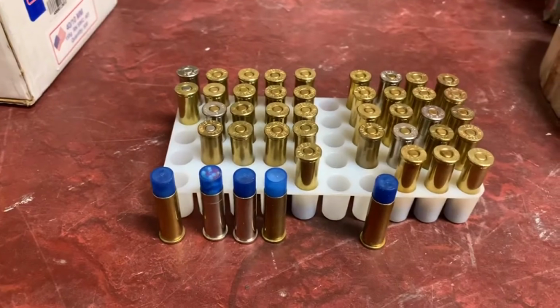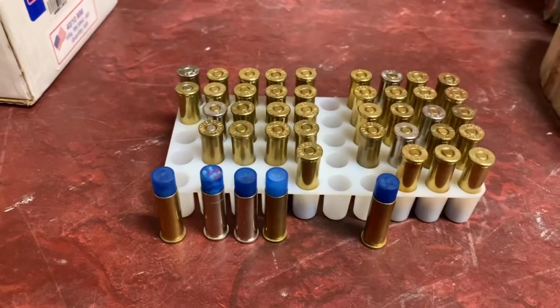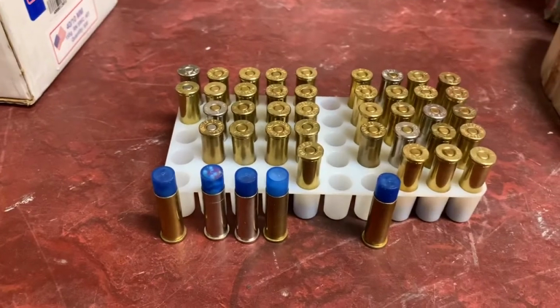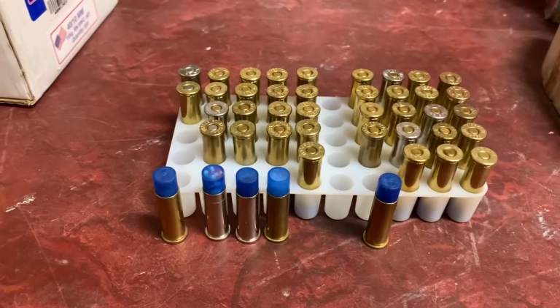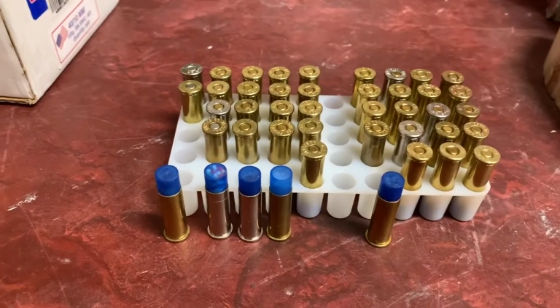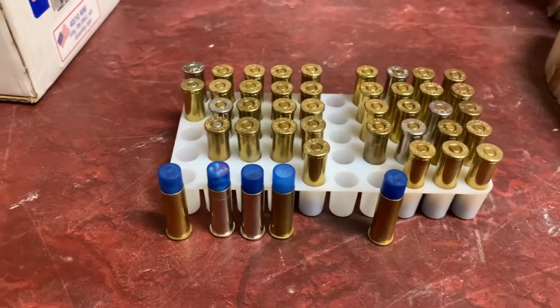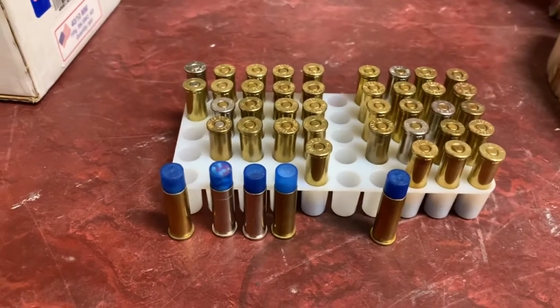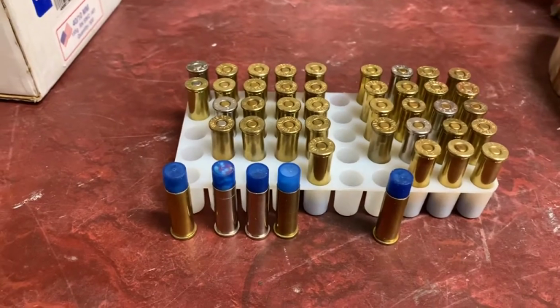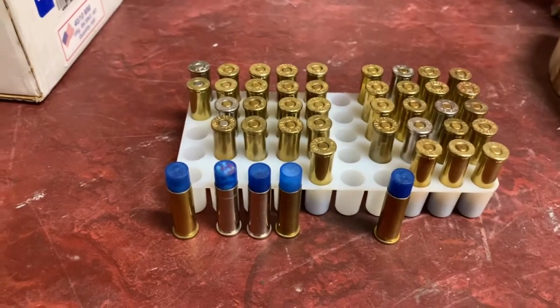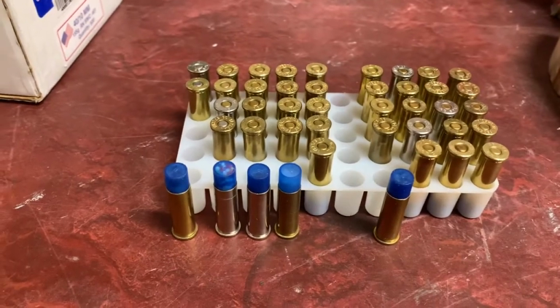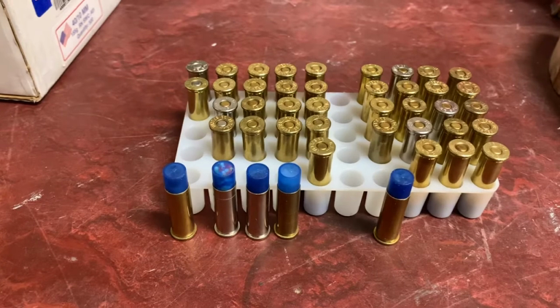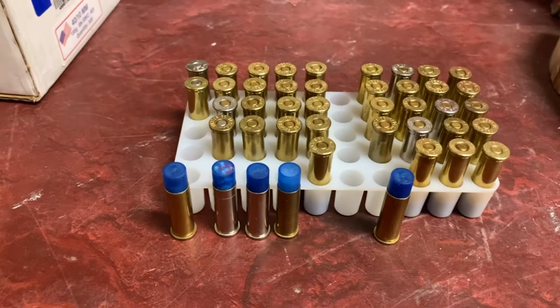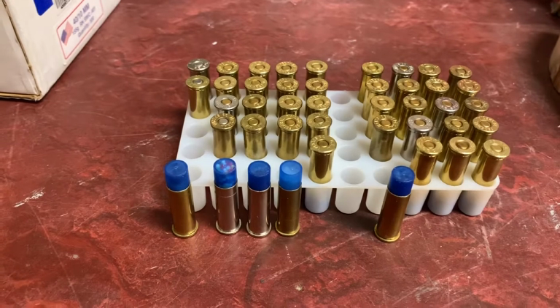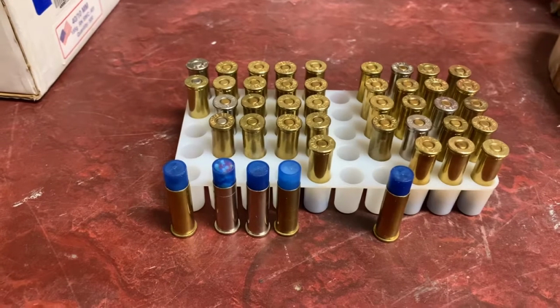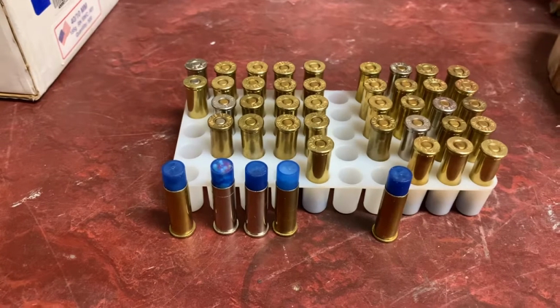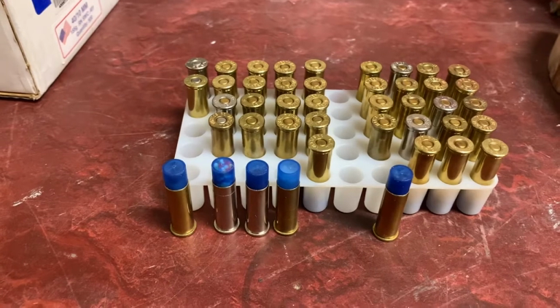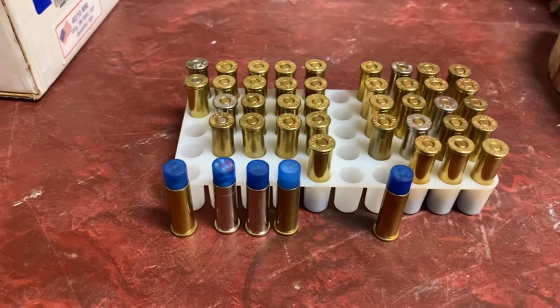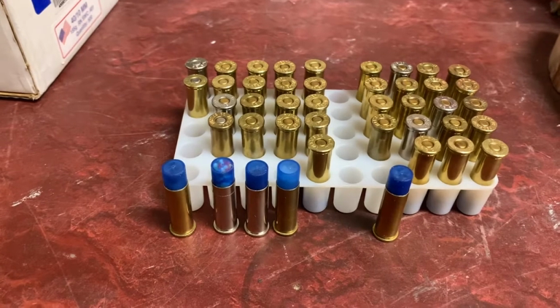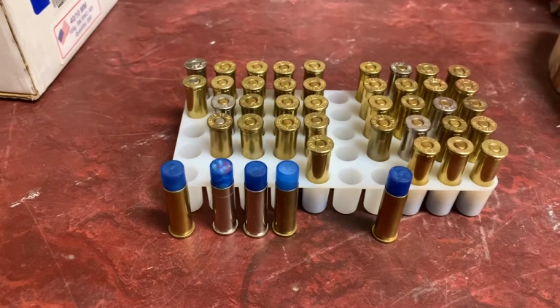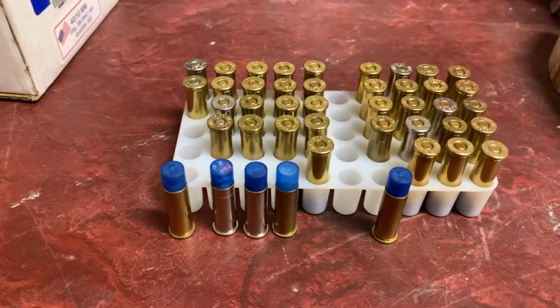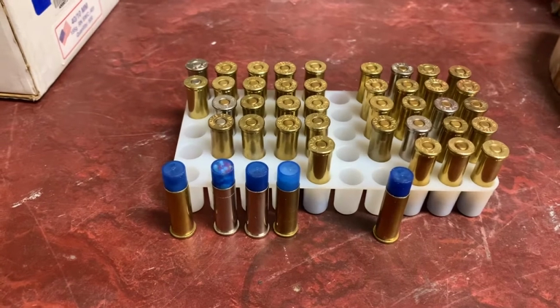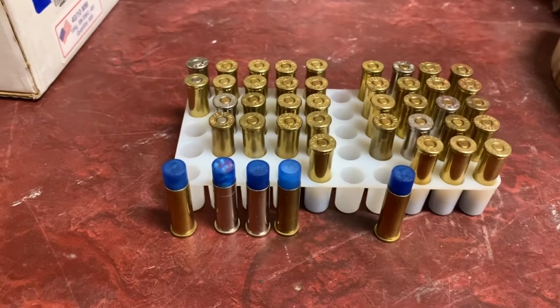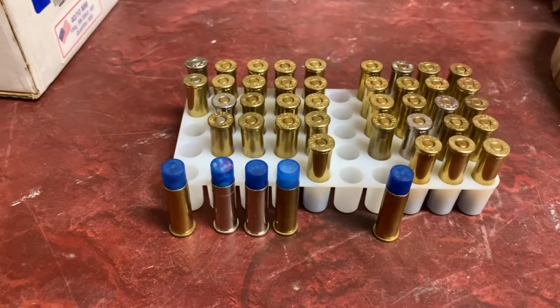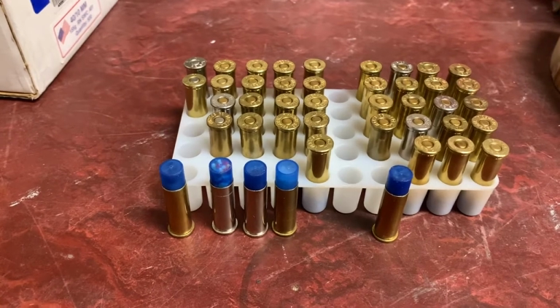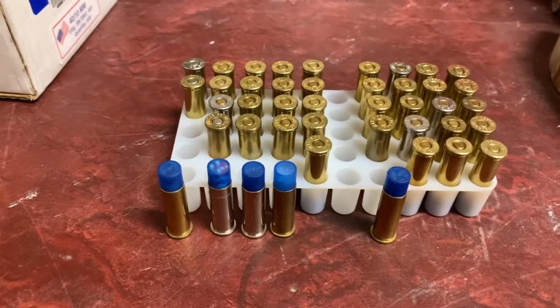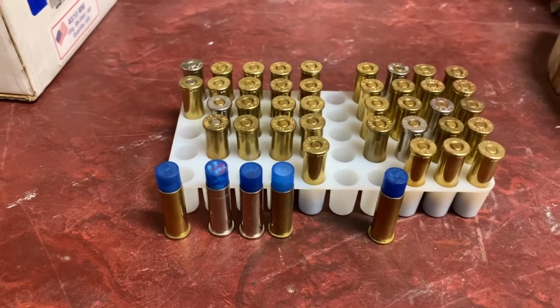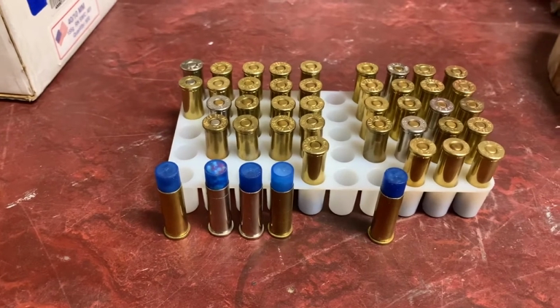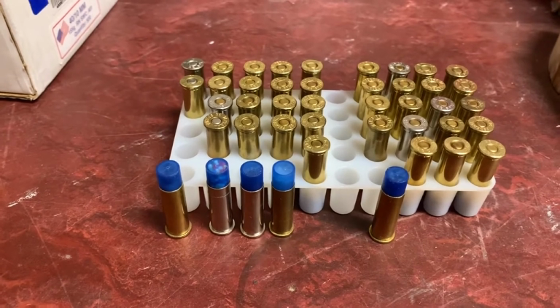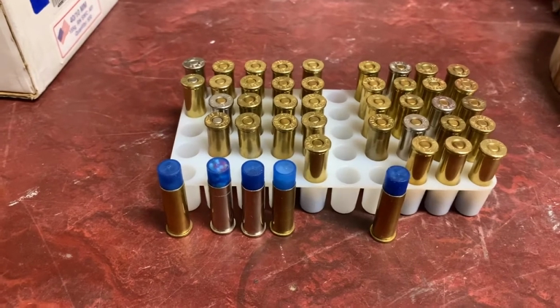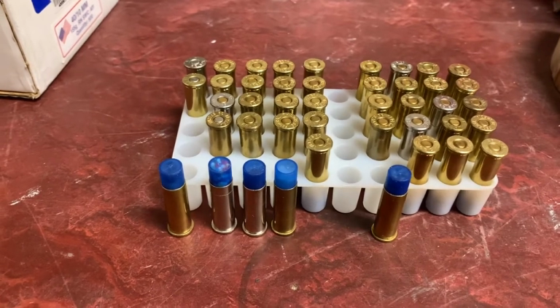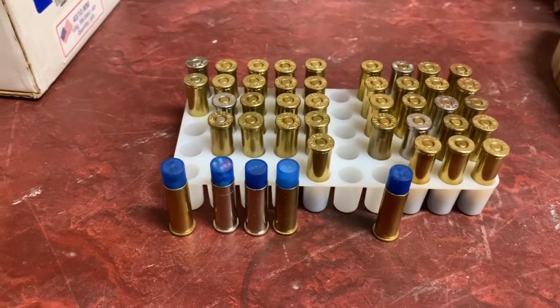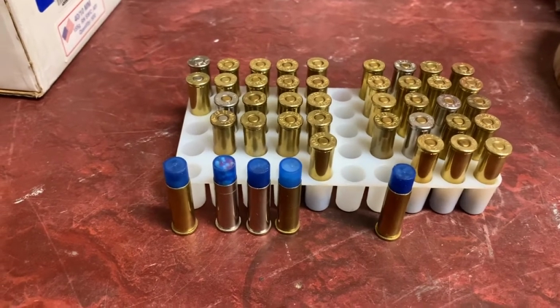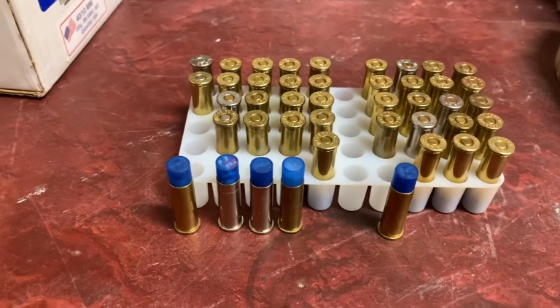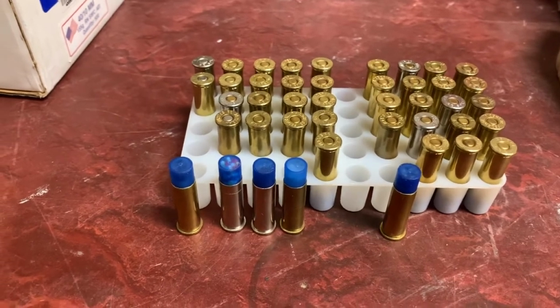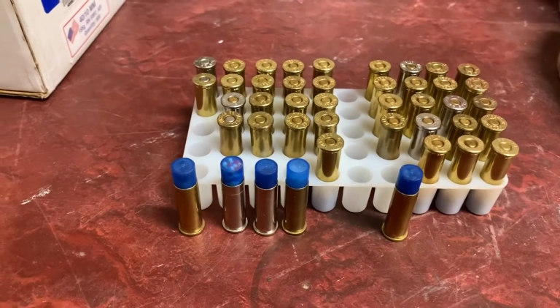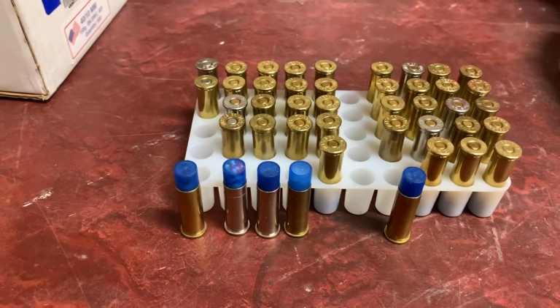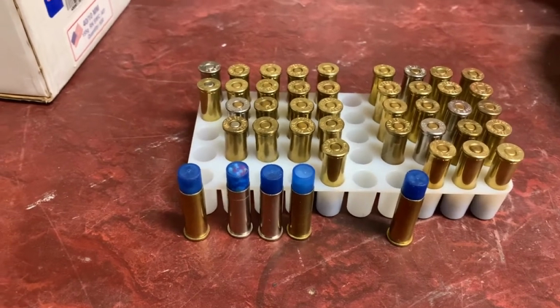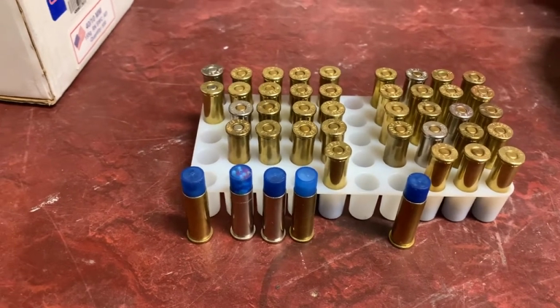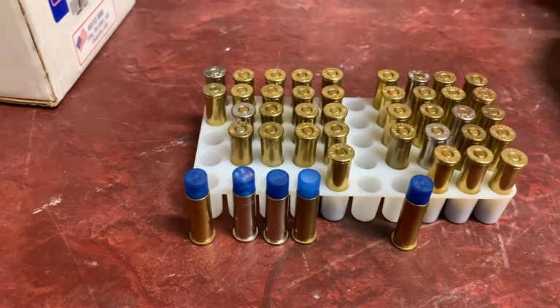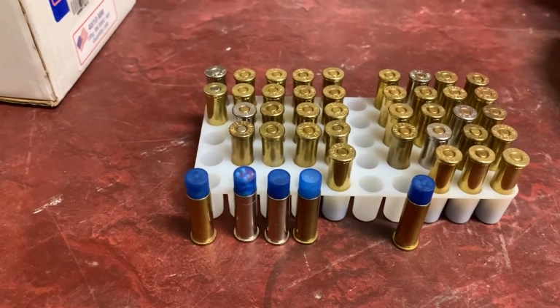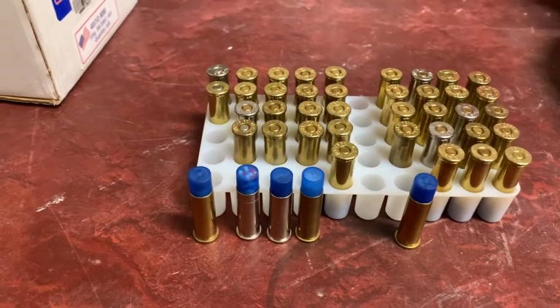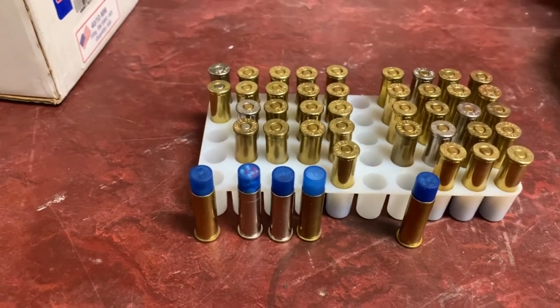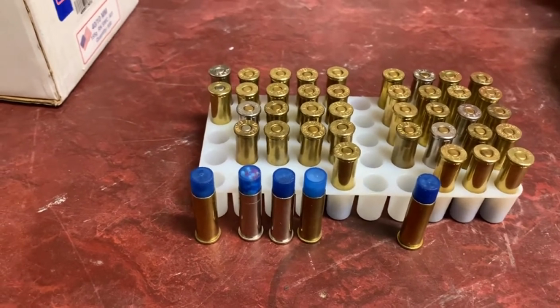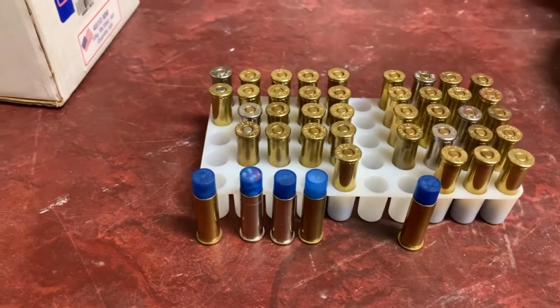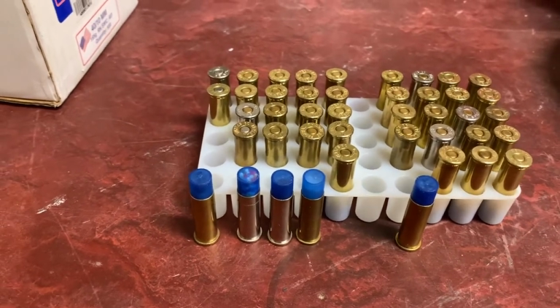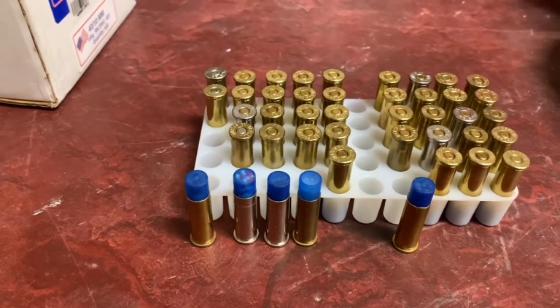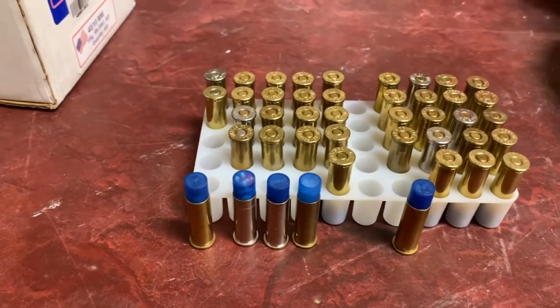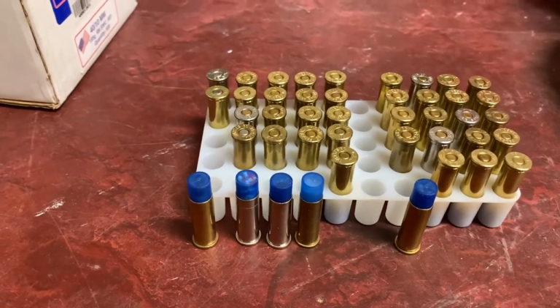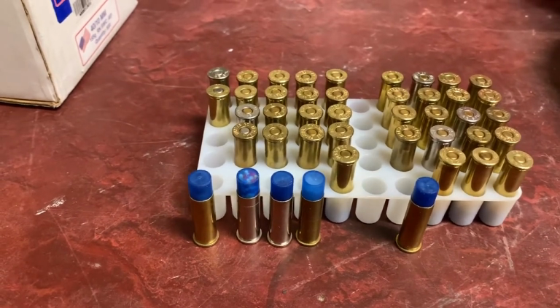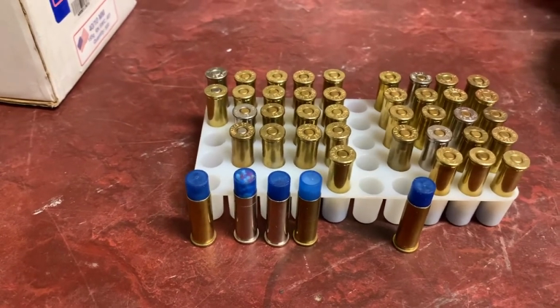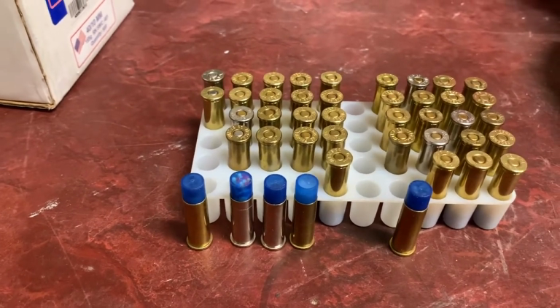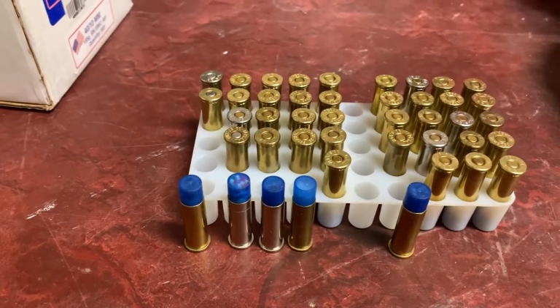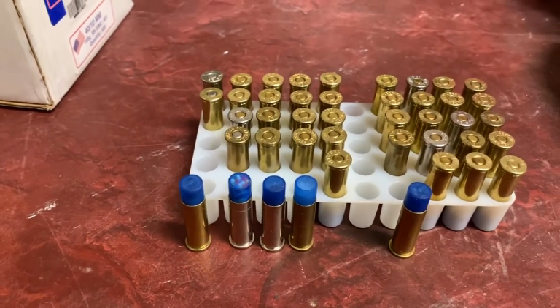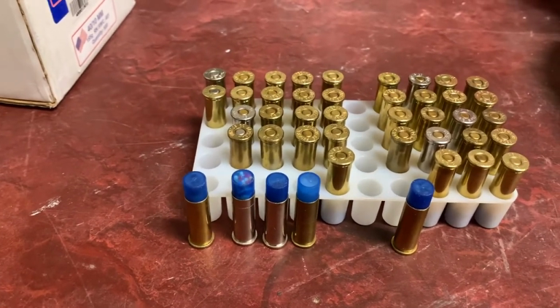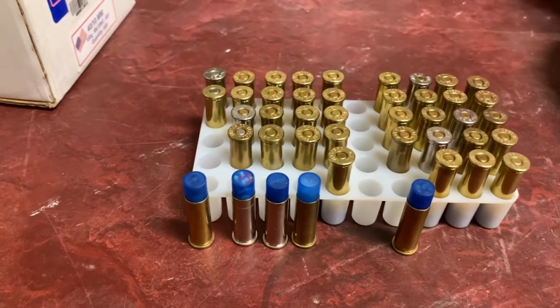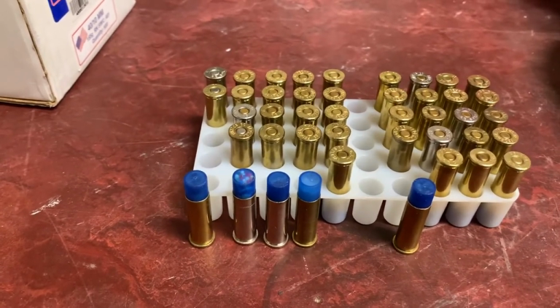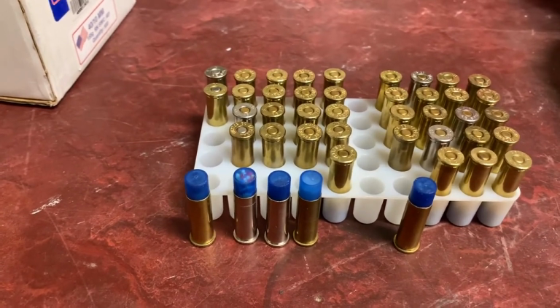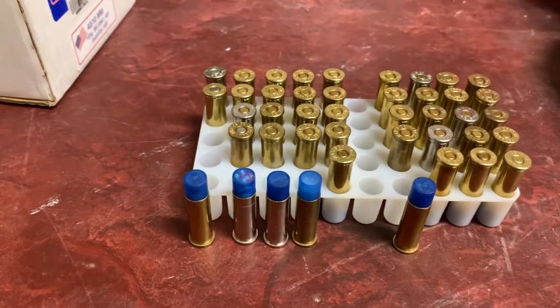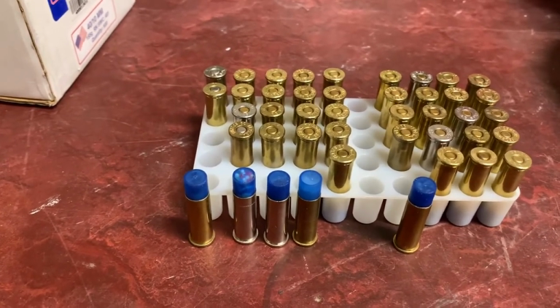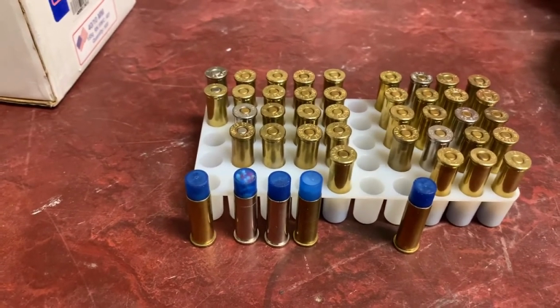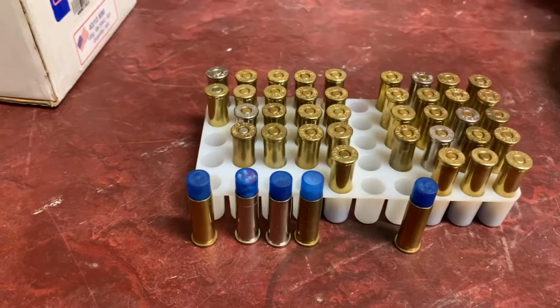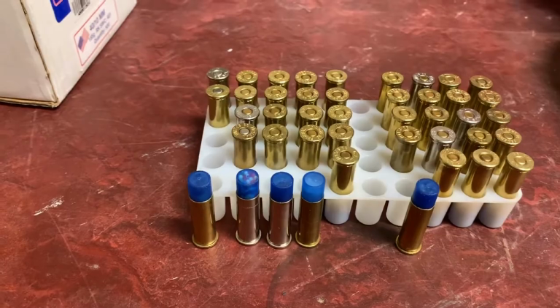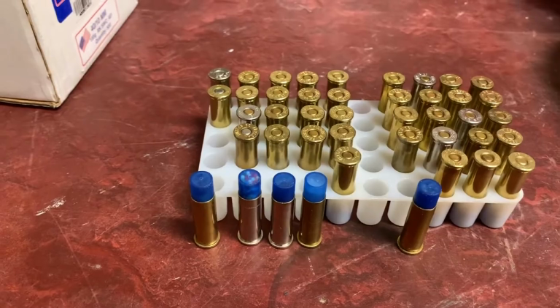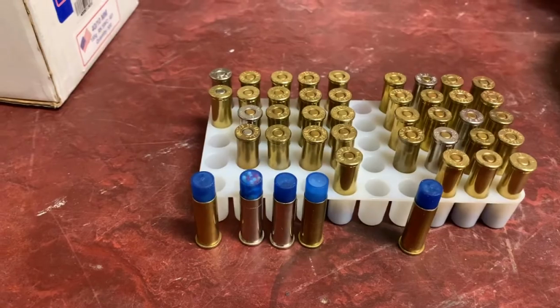These specialty loads, aside from the bird shot, are not listed in any manual. I do not suggest anybody to do this.